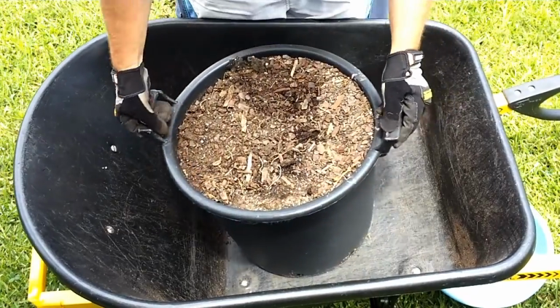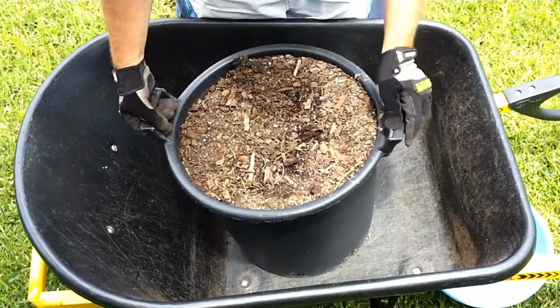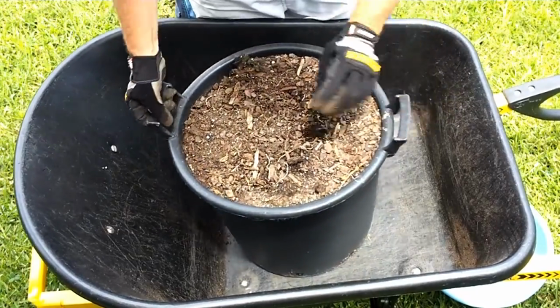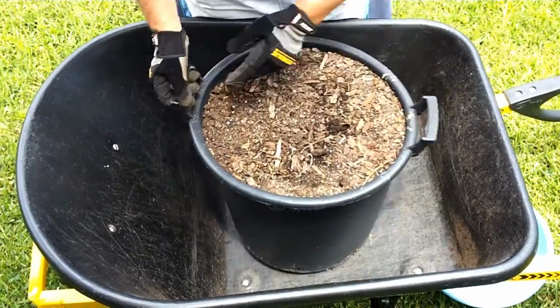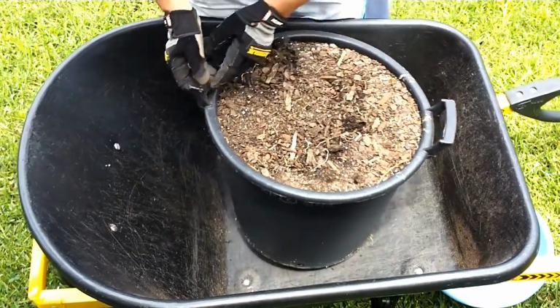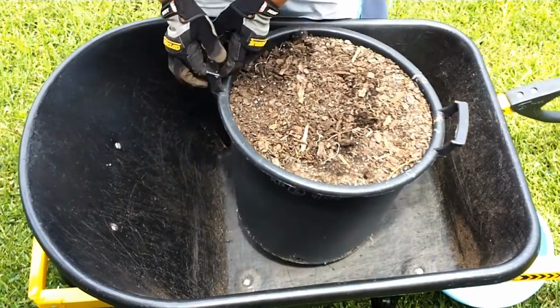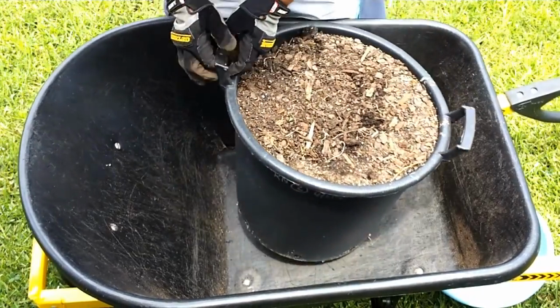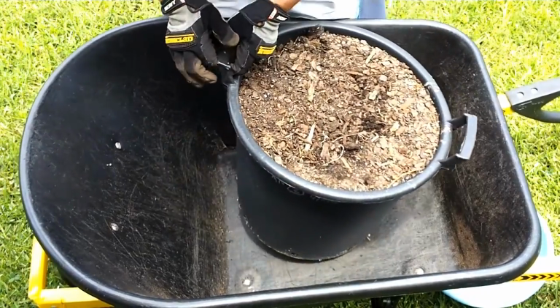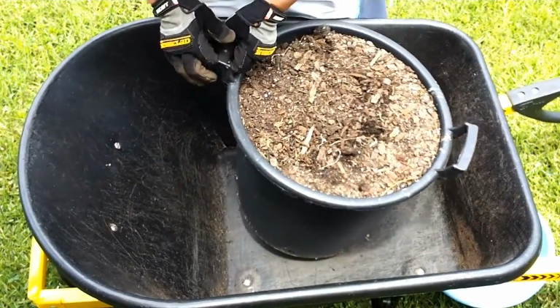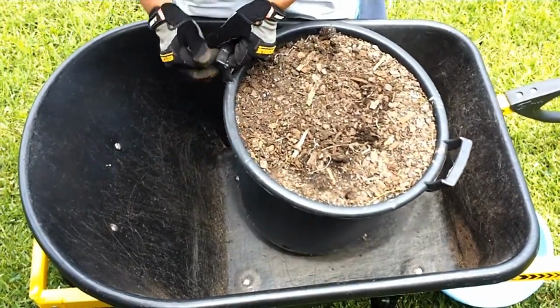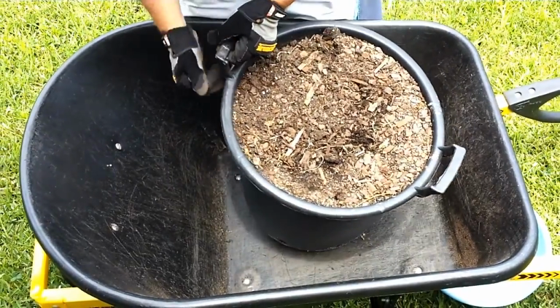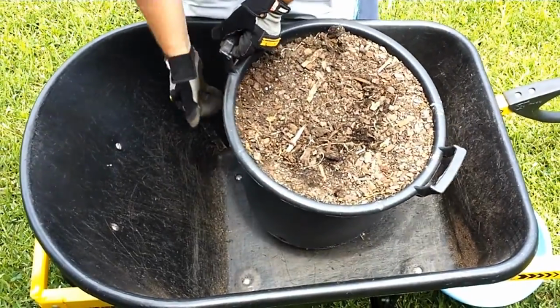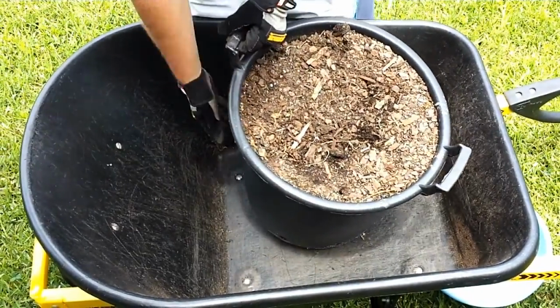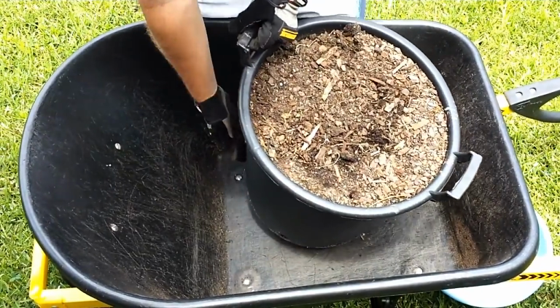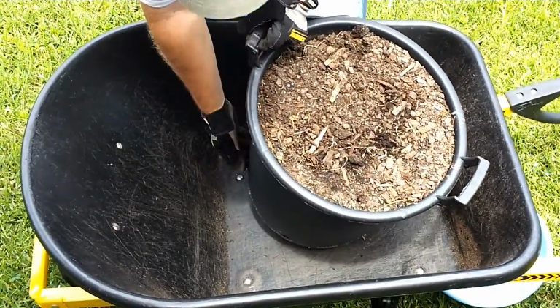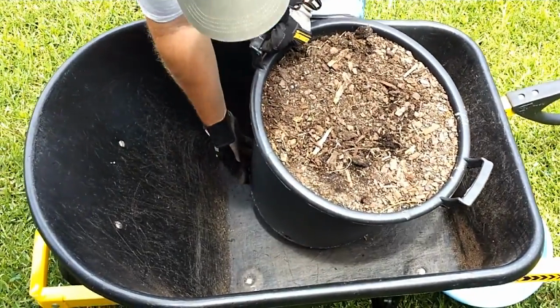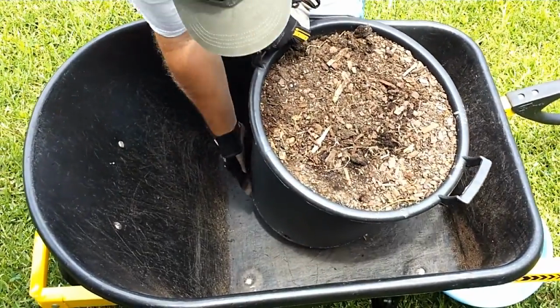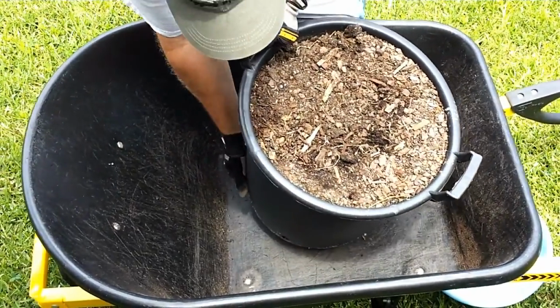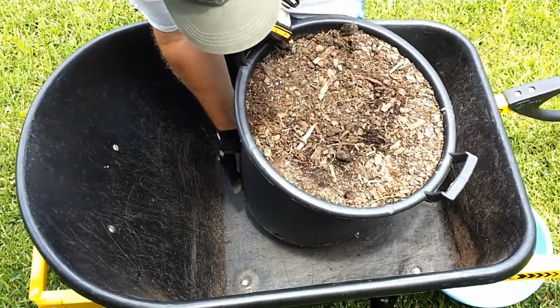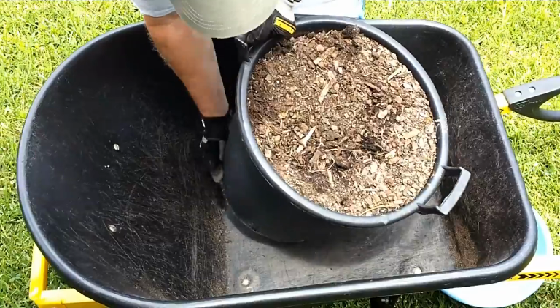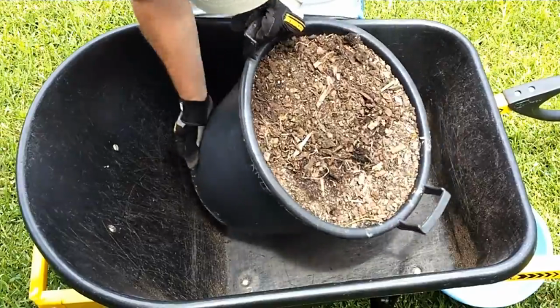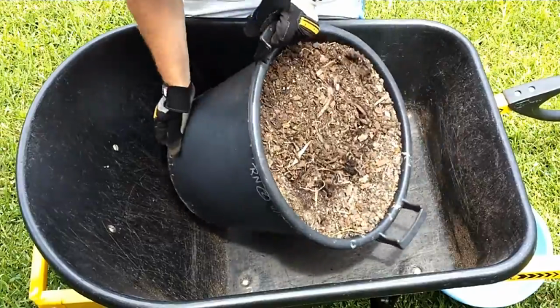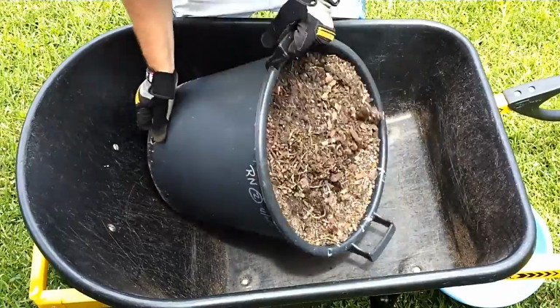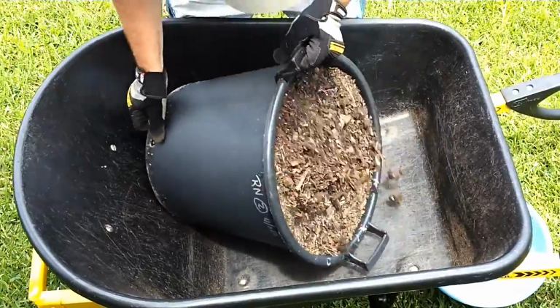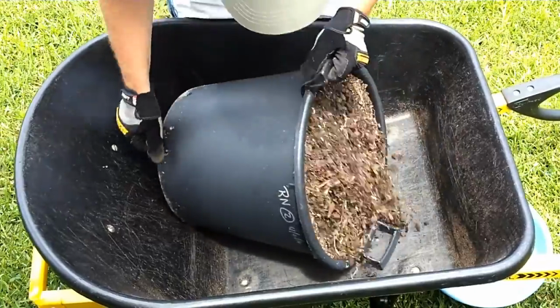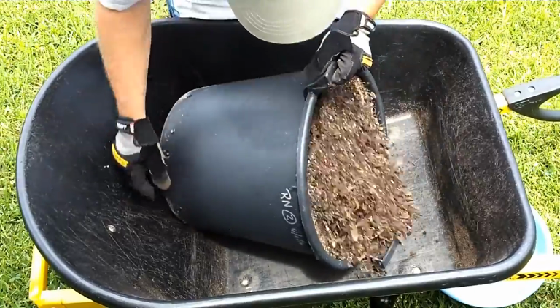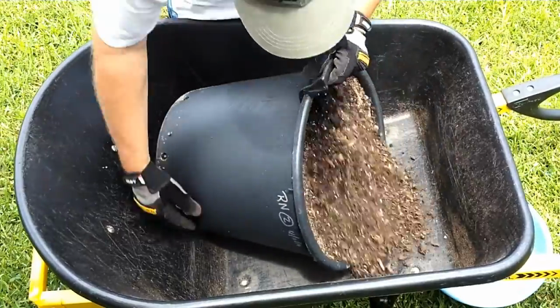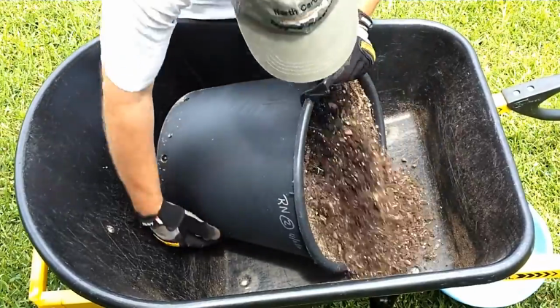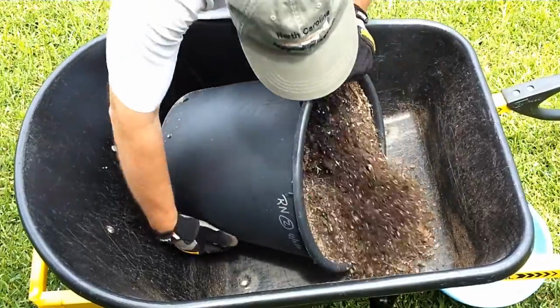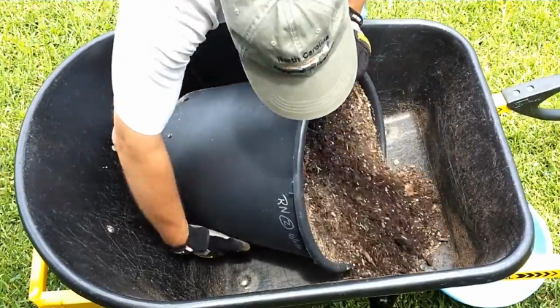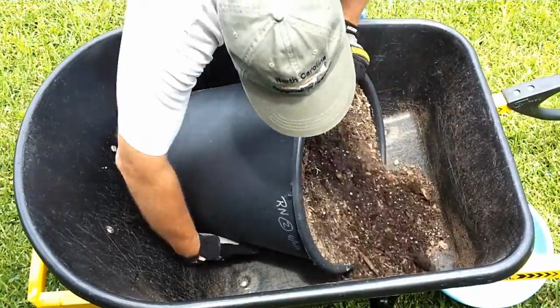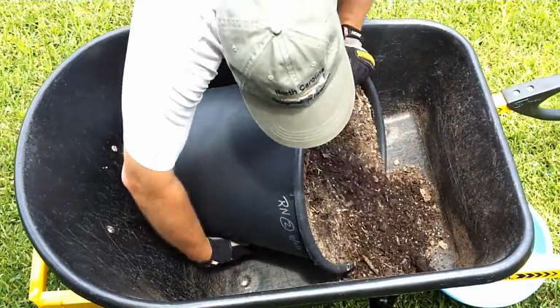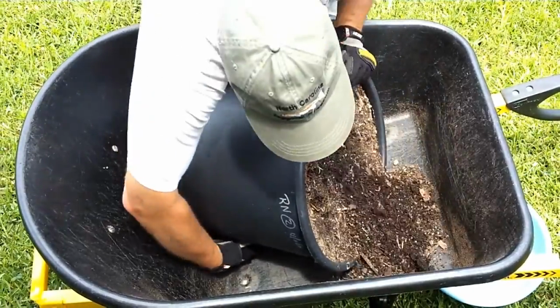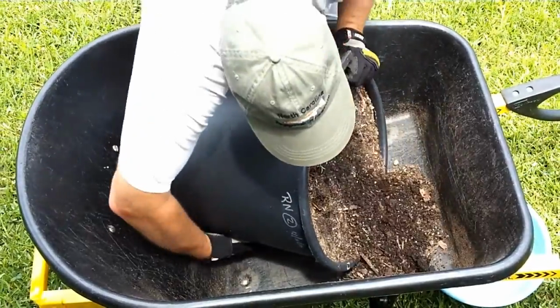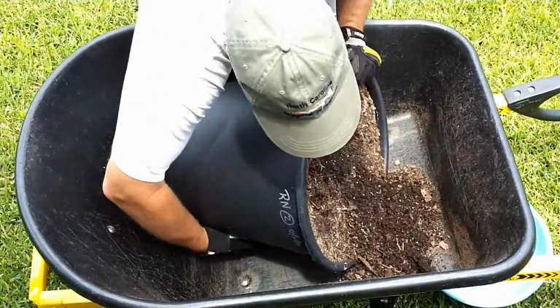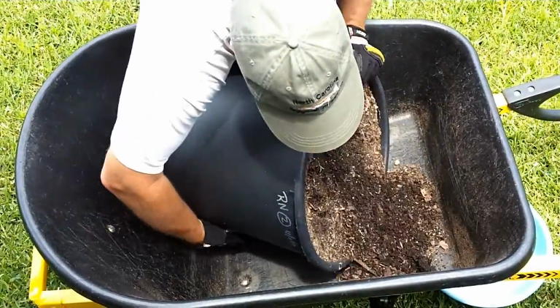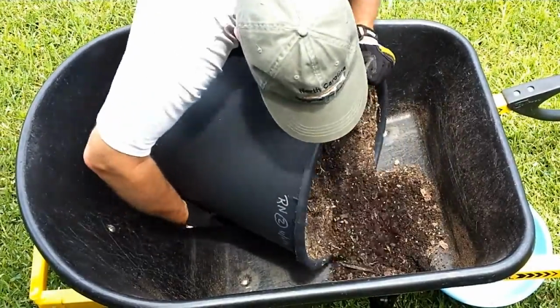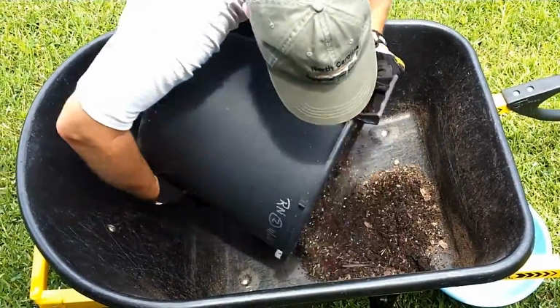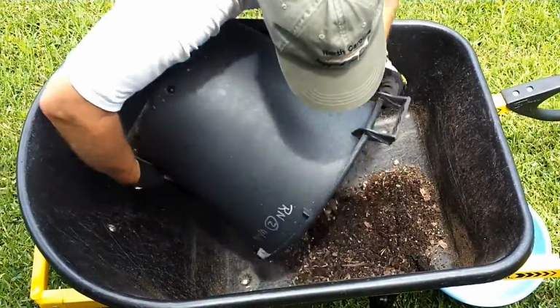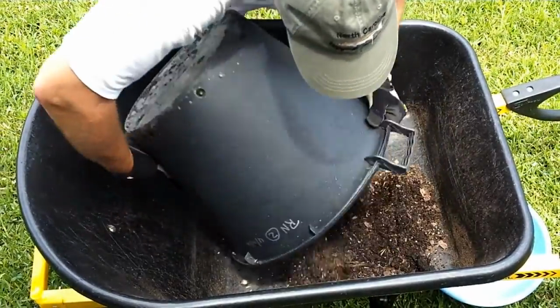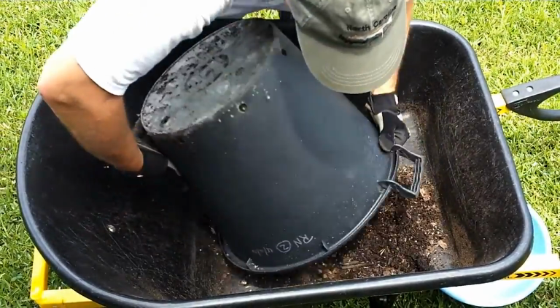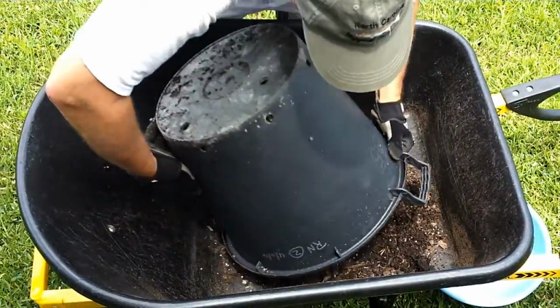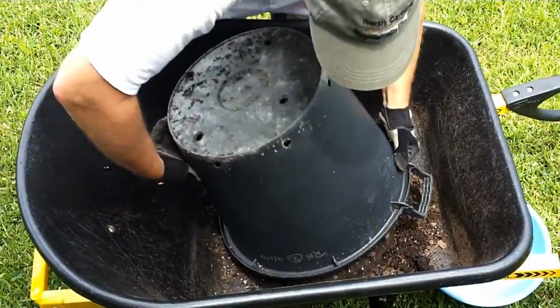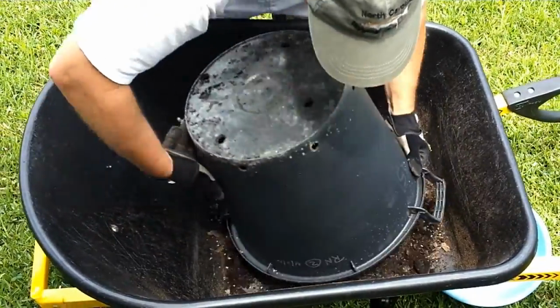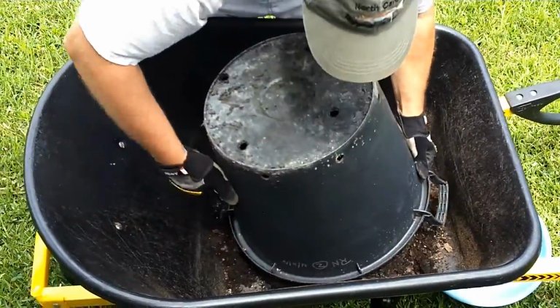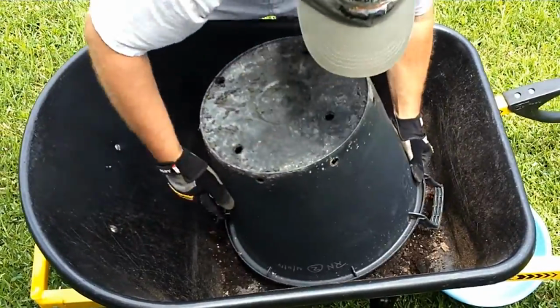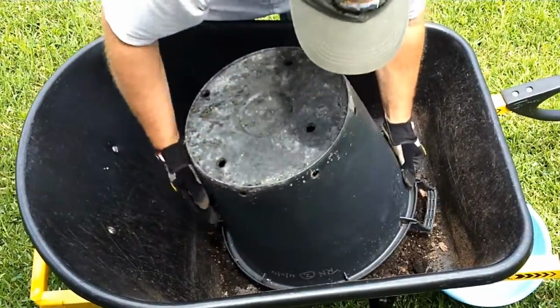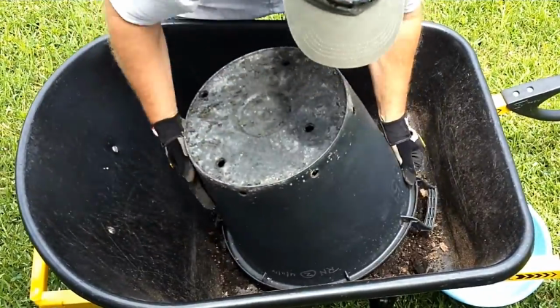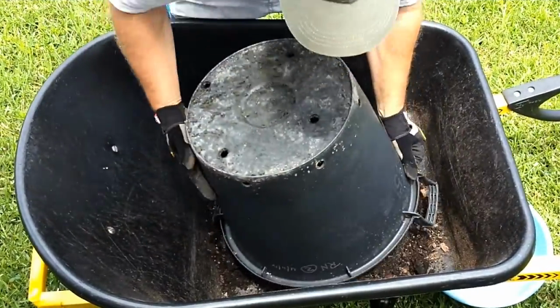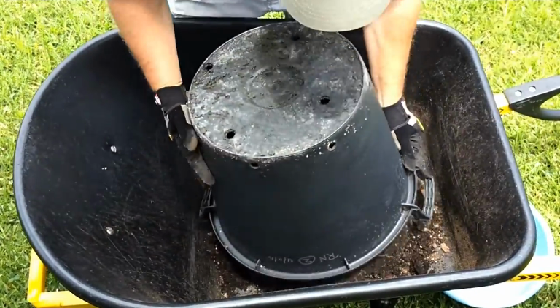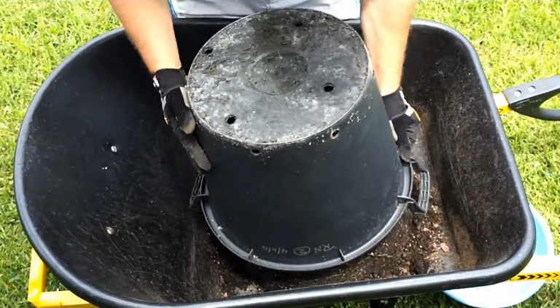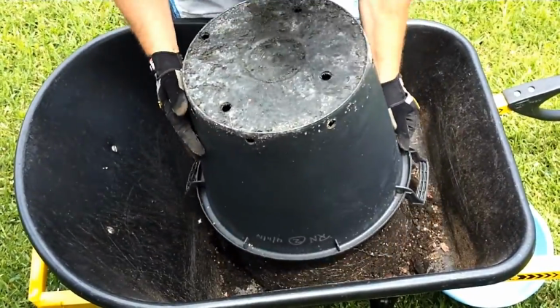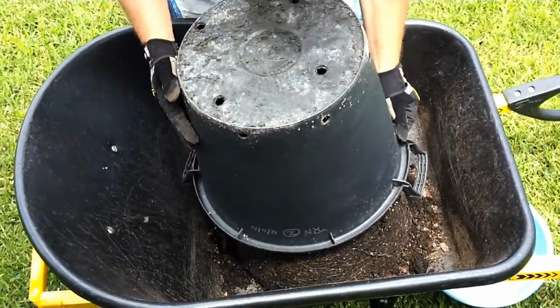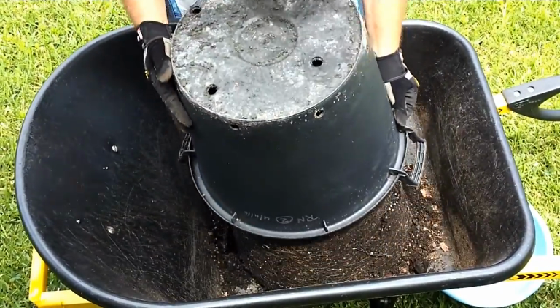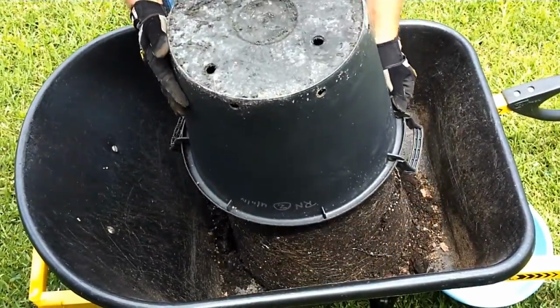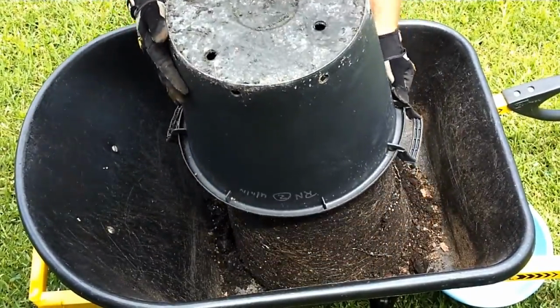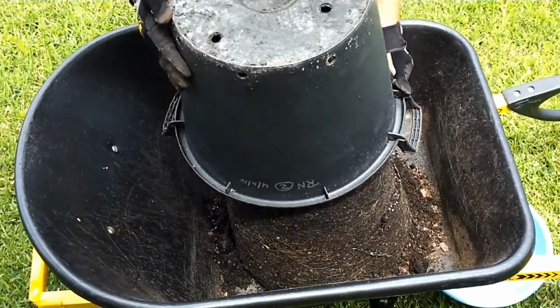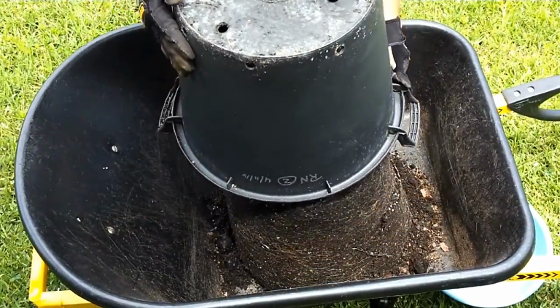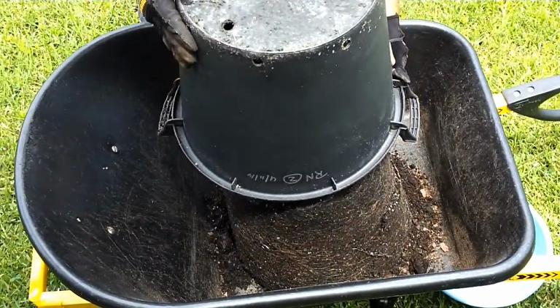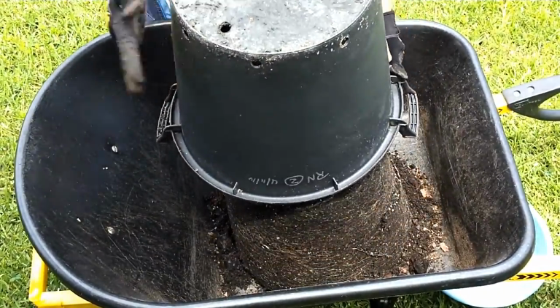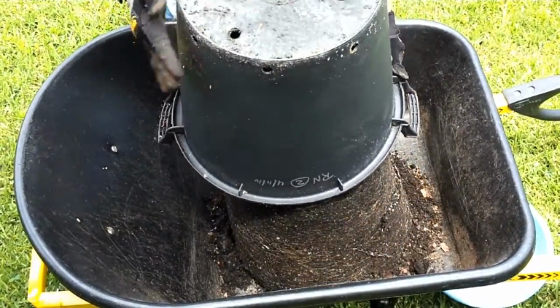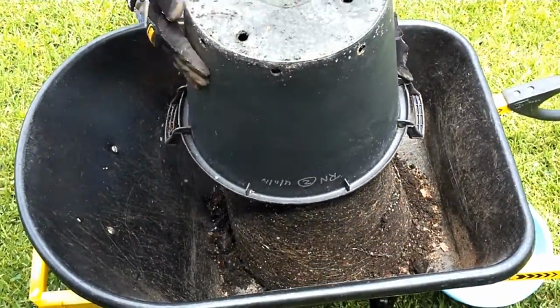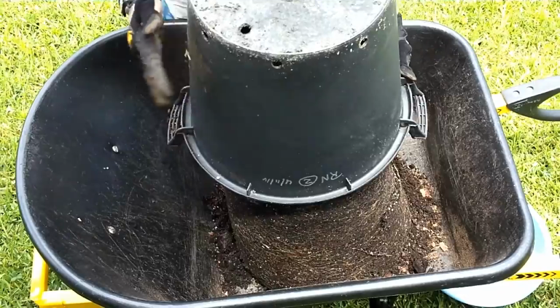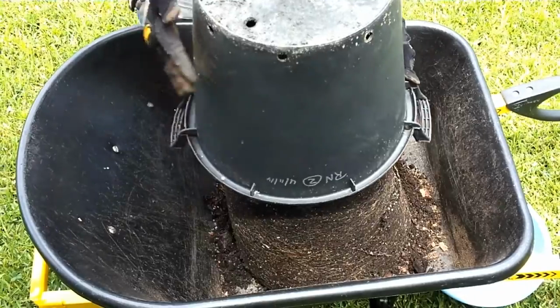Alright, let's see what we got. No expectations here whatsoever. I've never grown these things like this before. So we're just going to have to settle for a bowl.